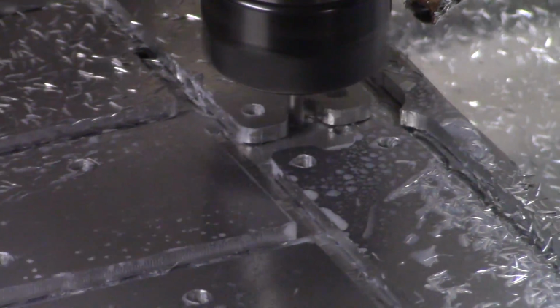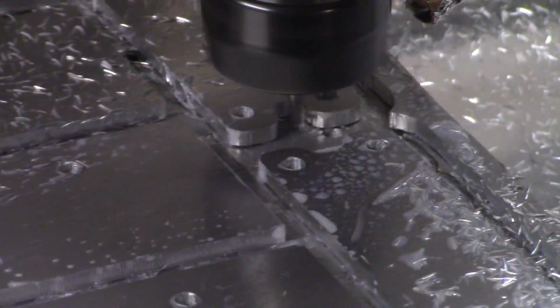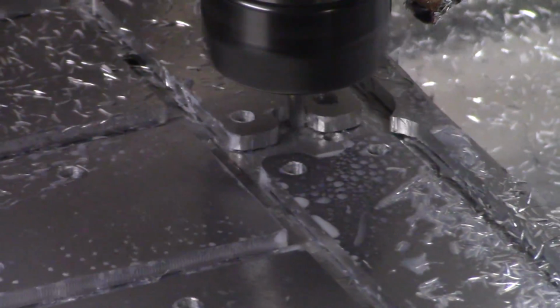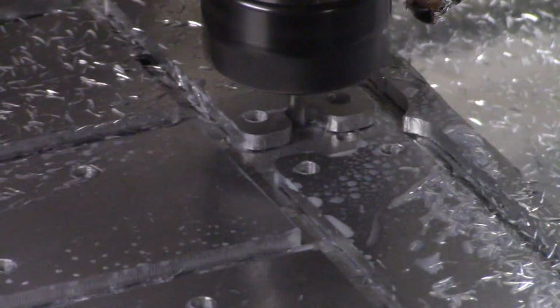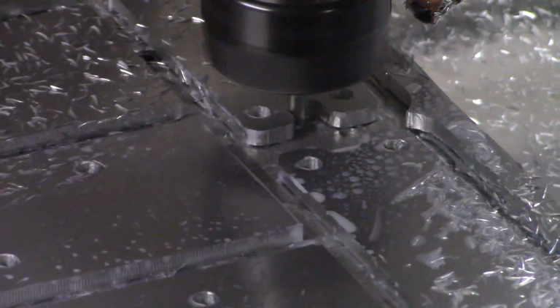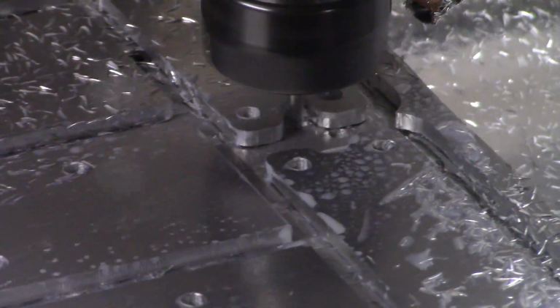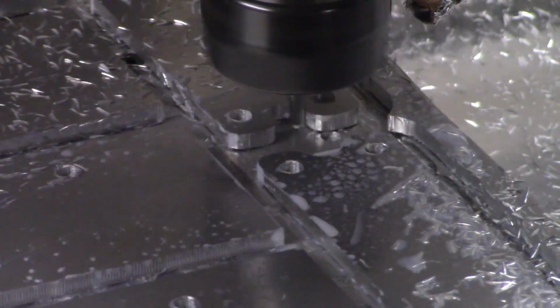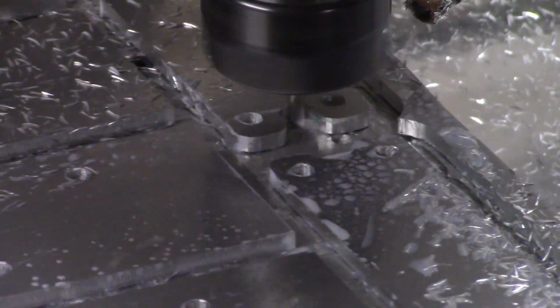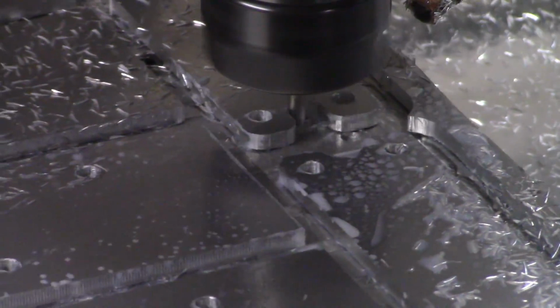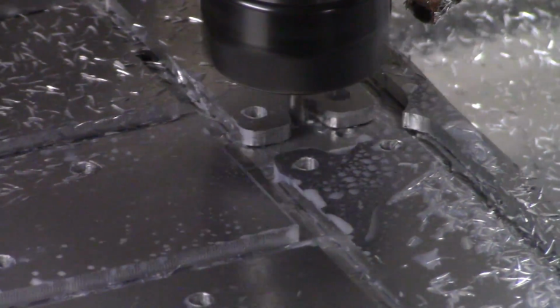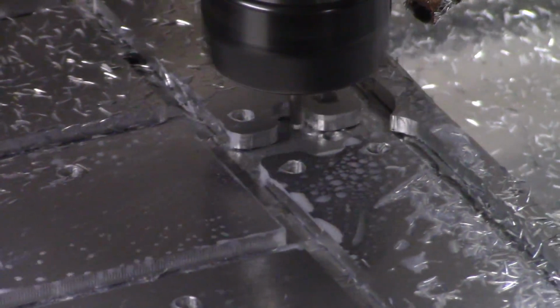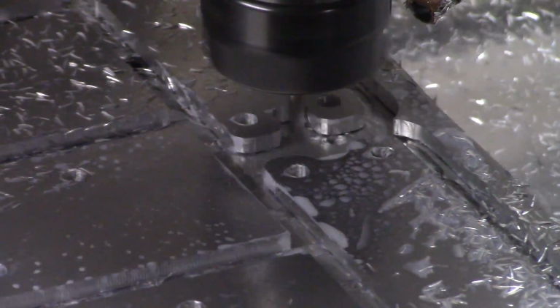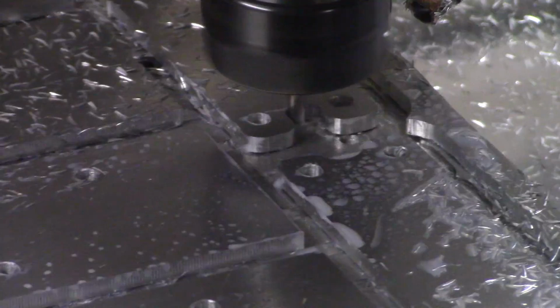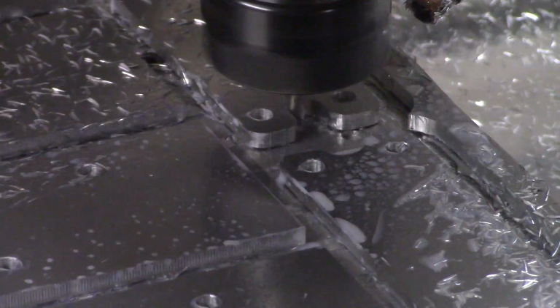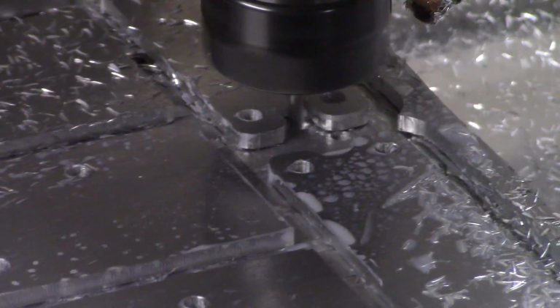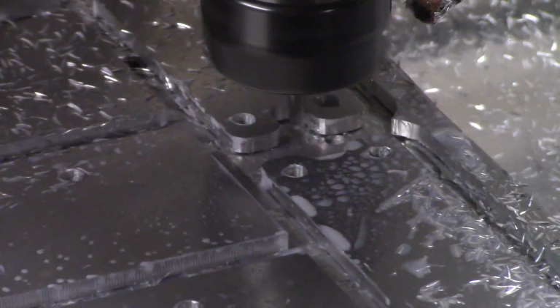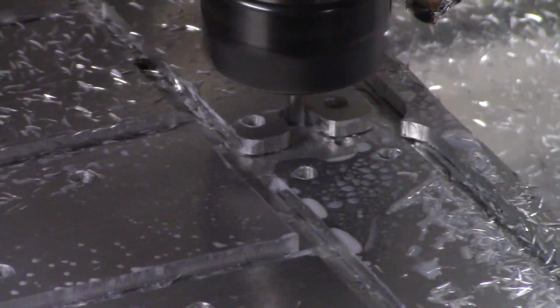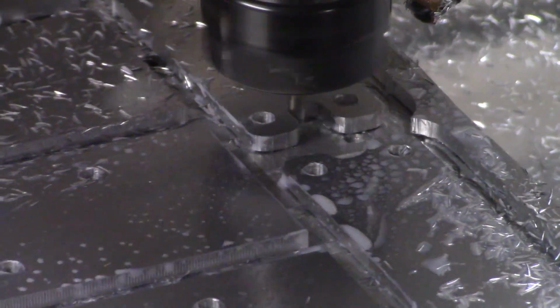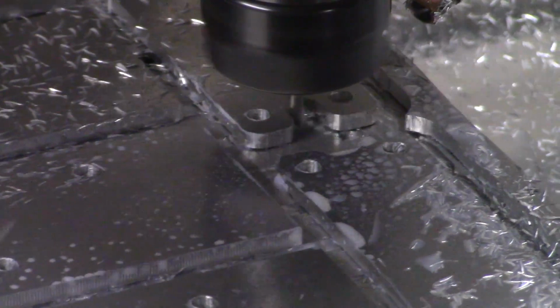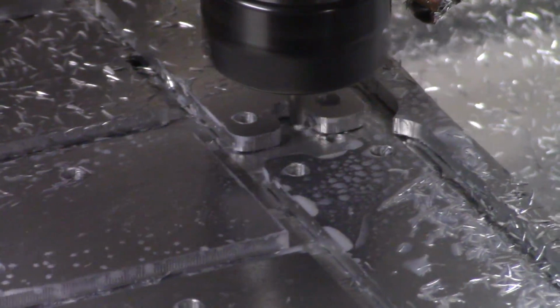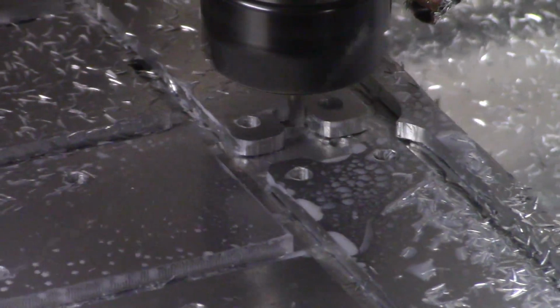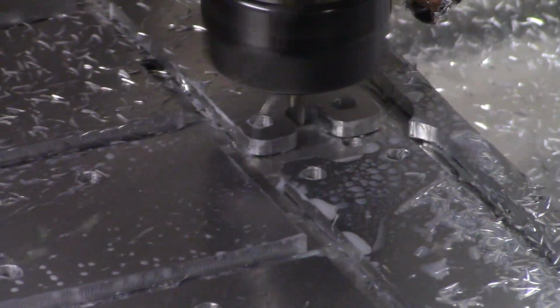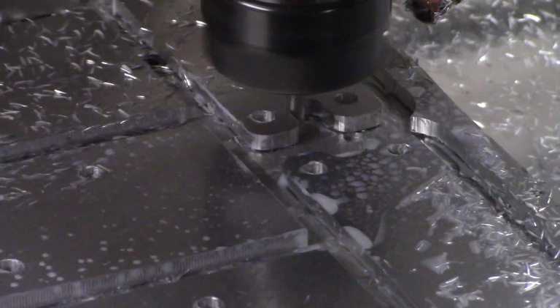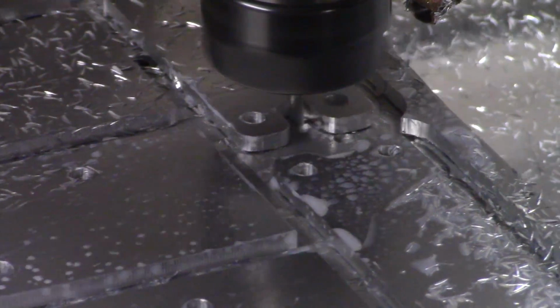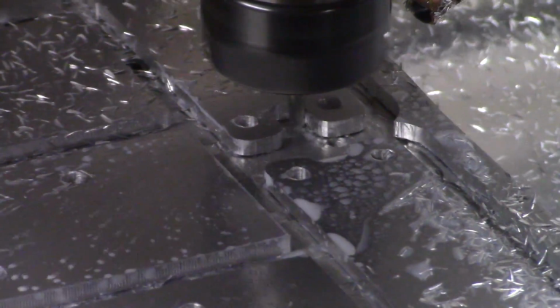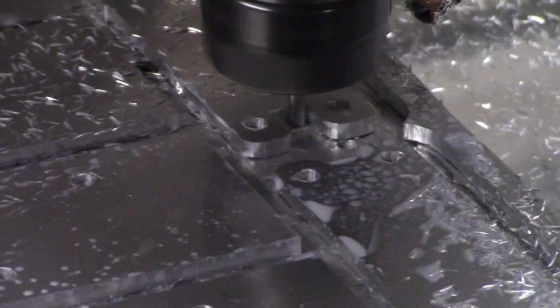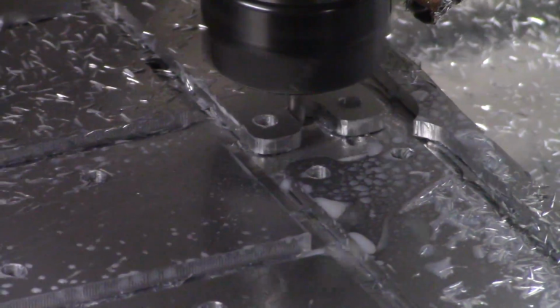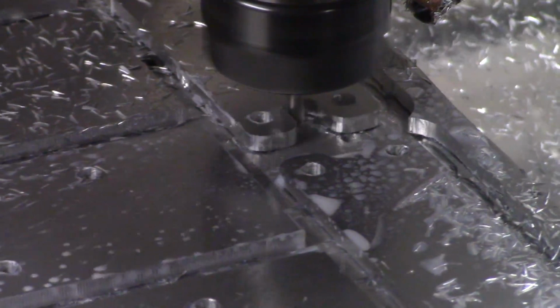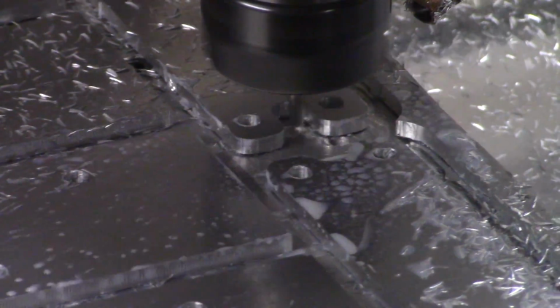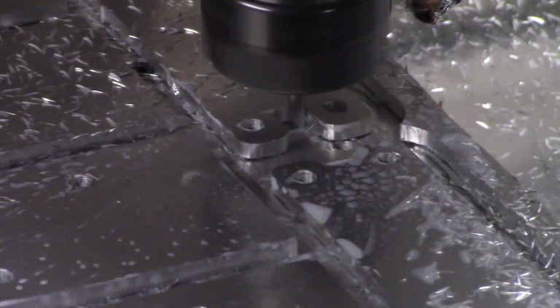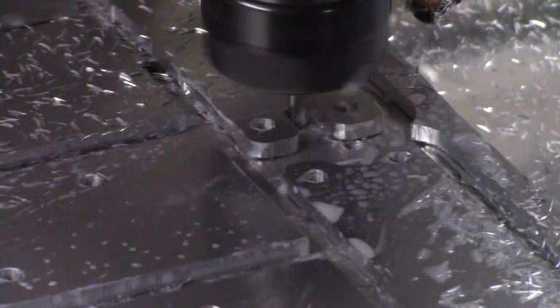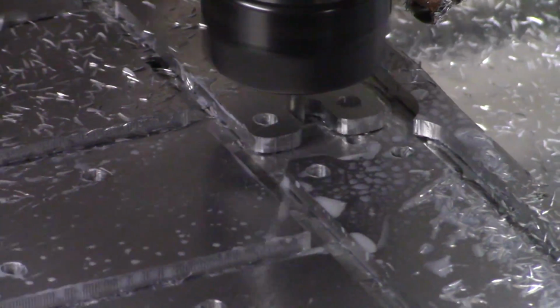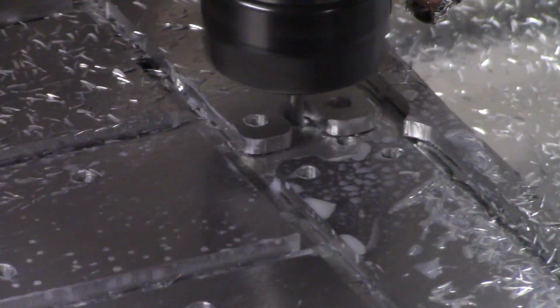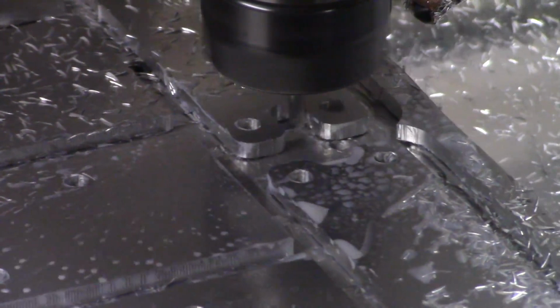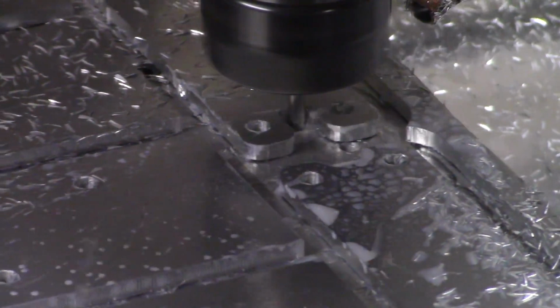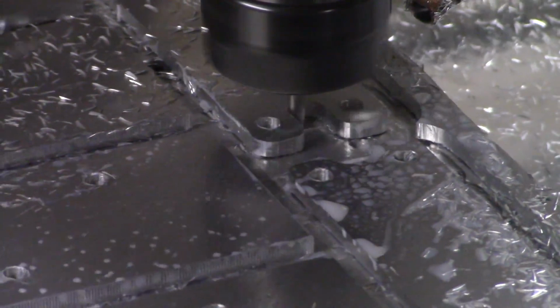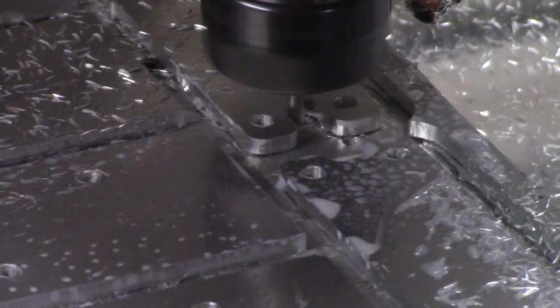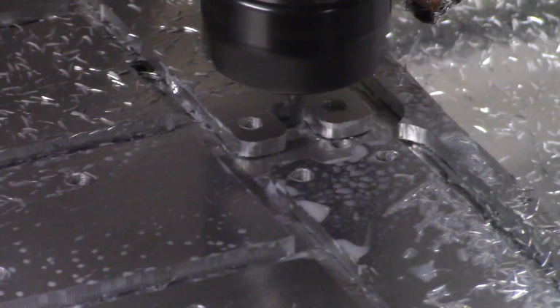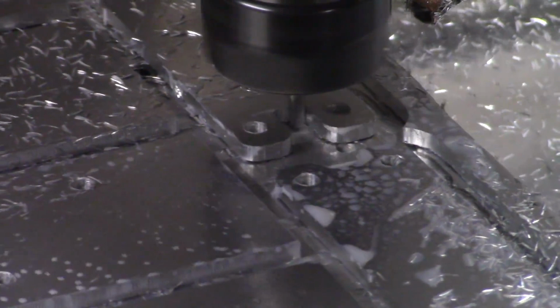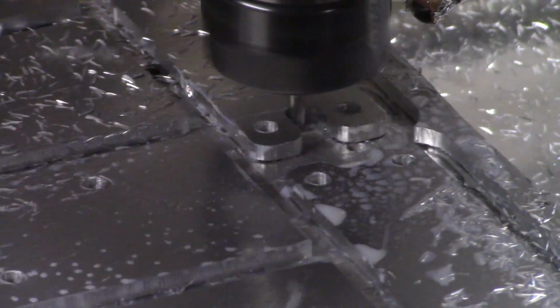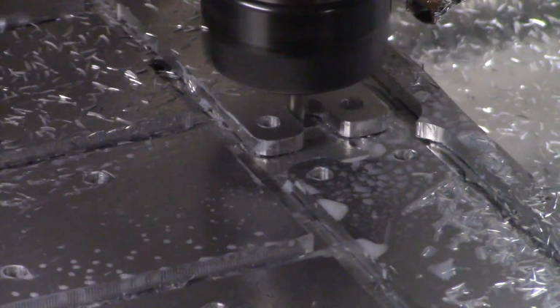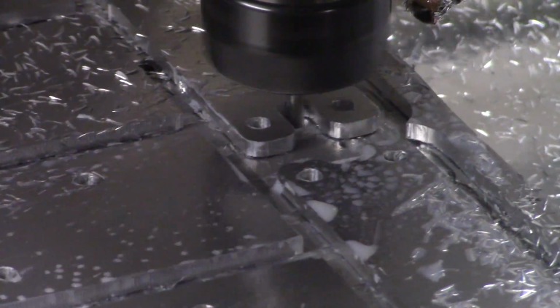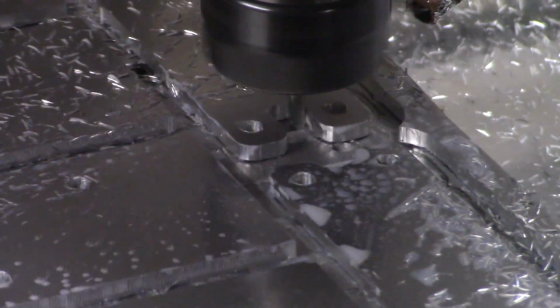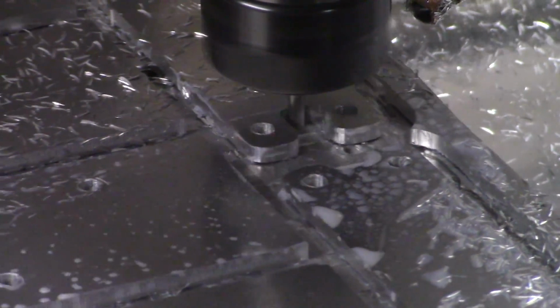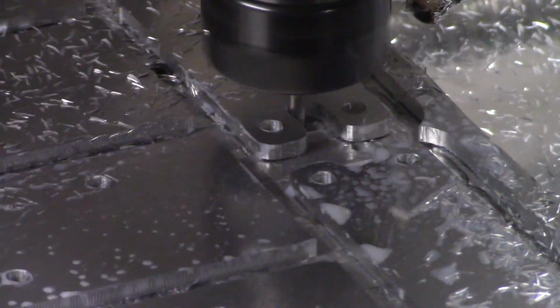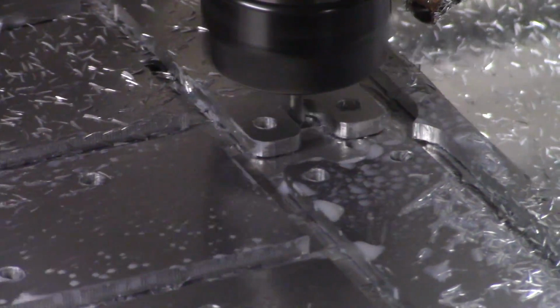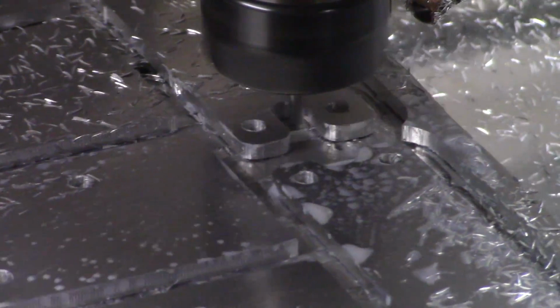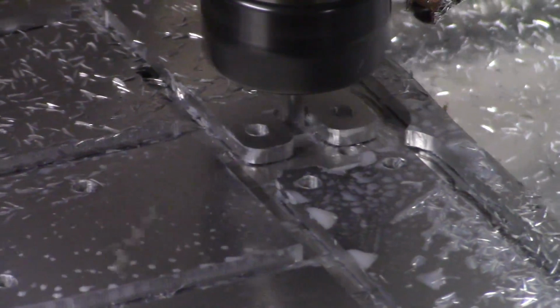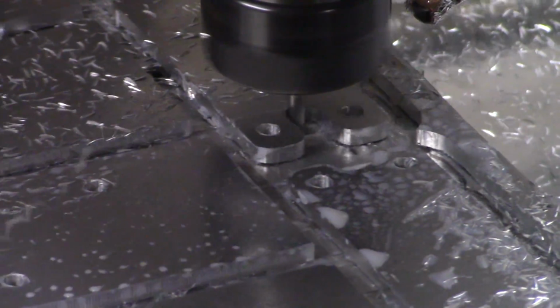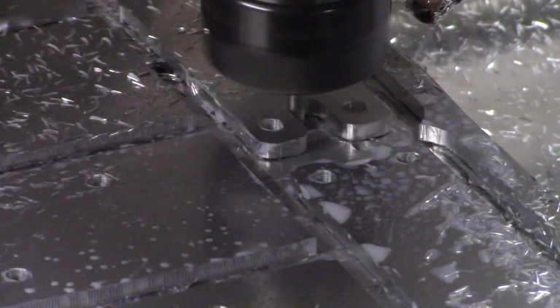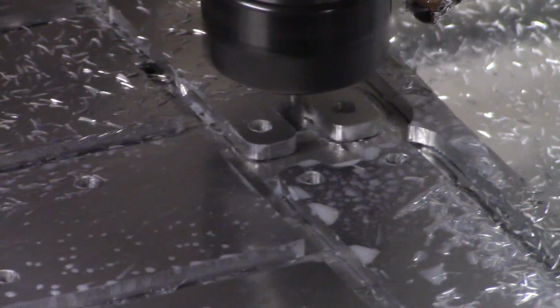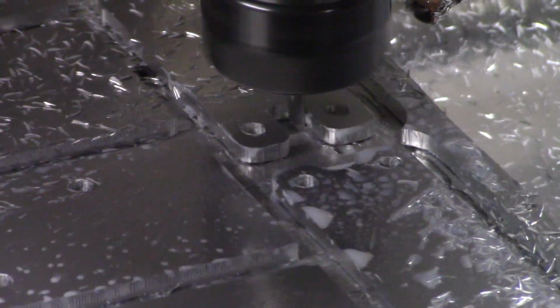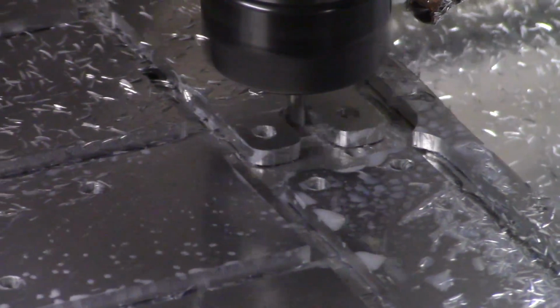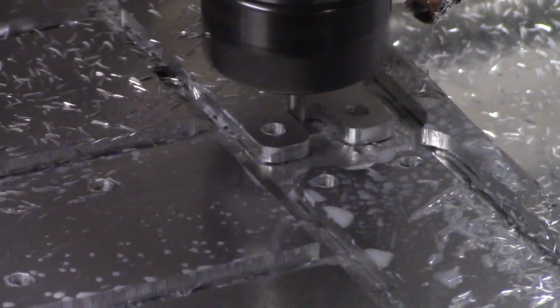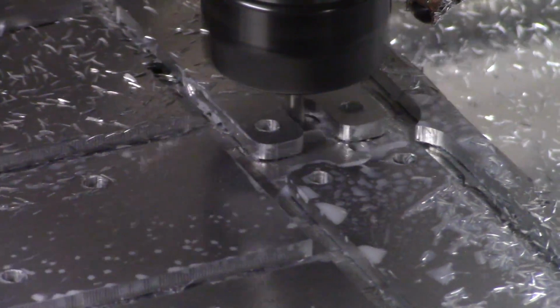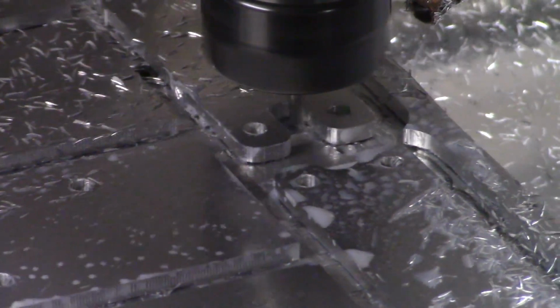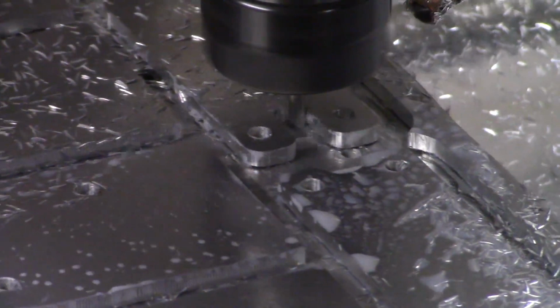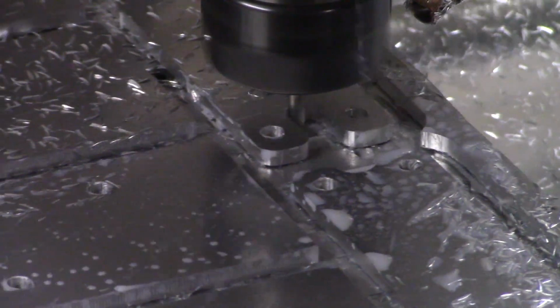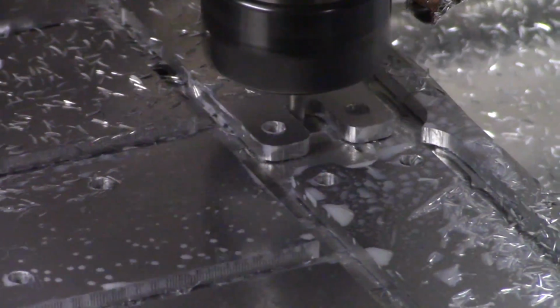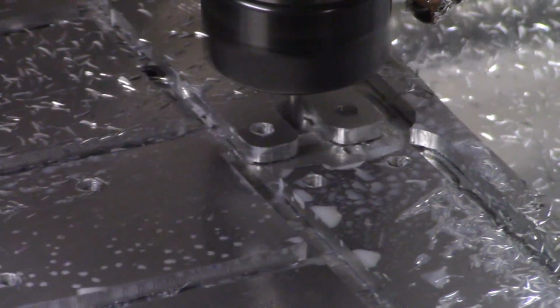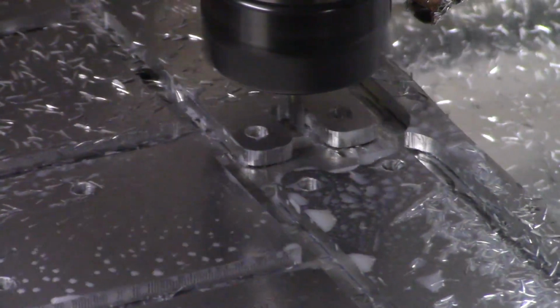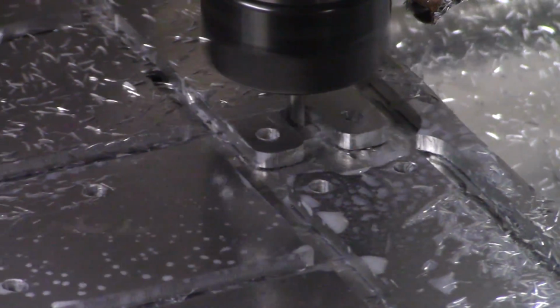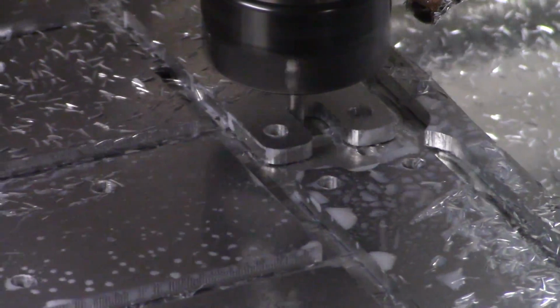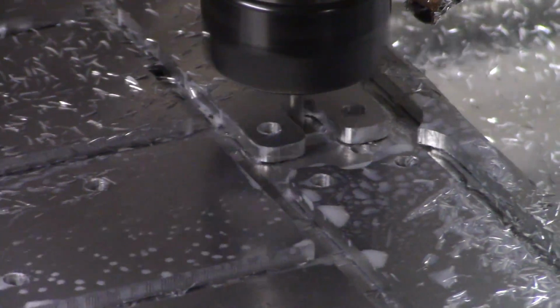I played around with the spindle speed and feed rates and got a much nicer result than I was getting initially. No more high pitched squeals.